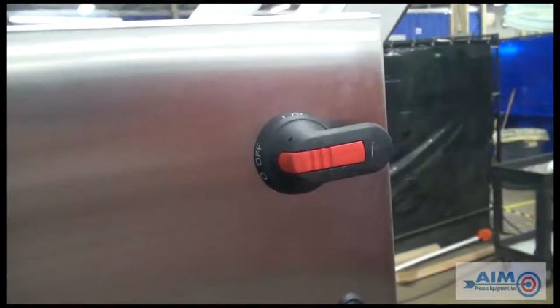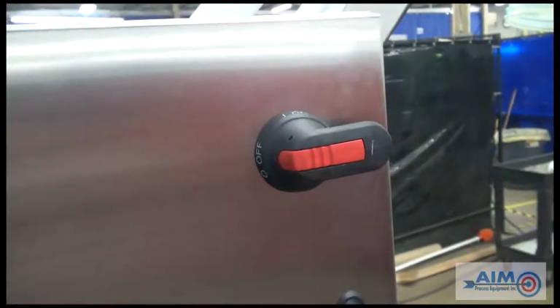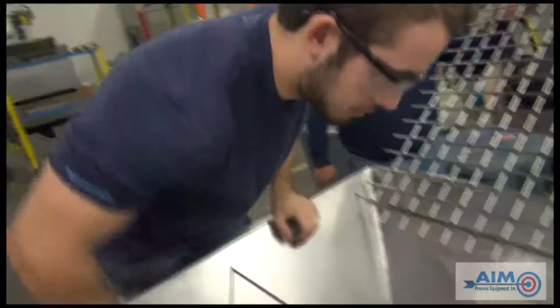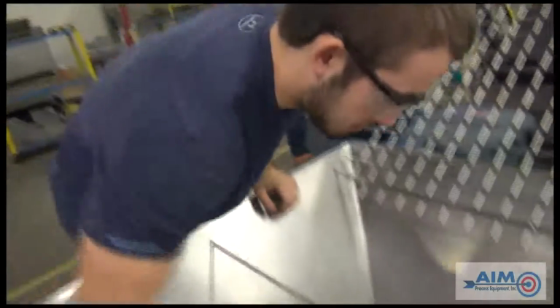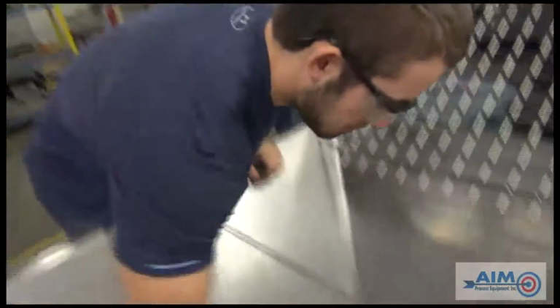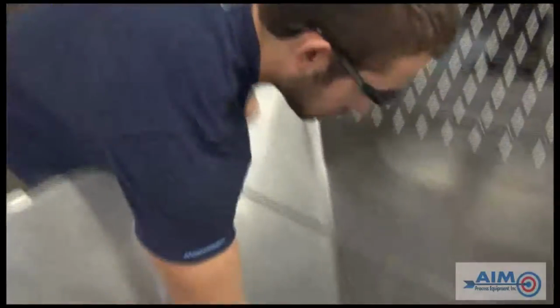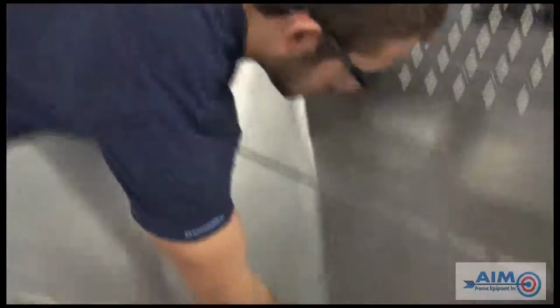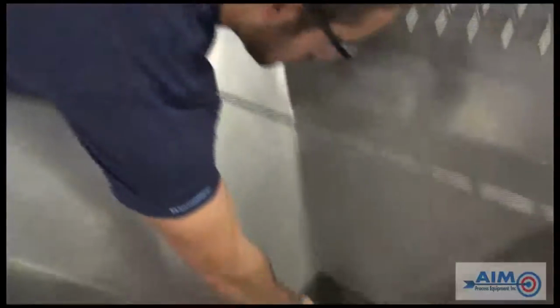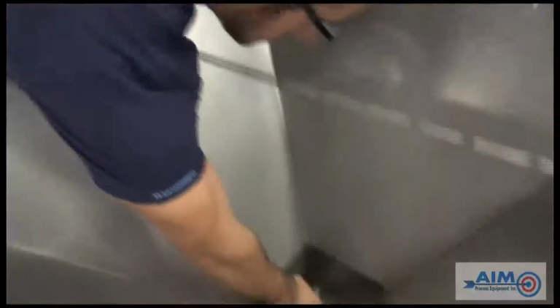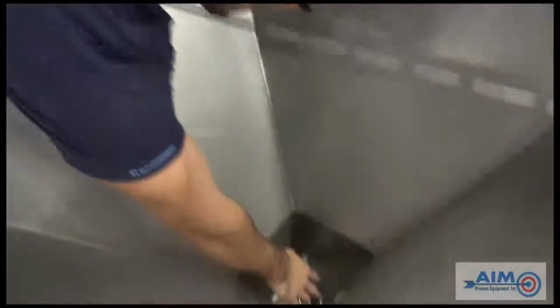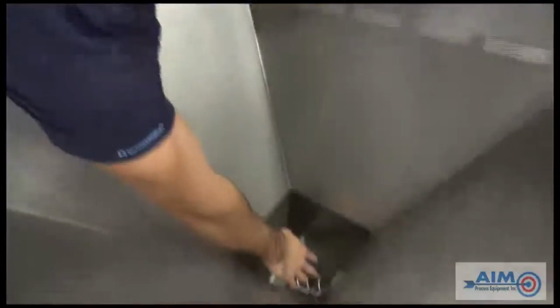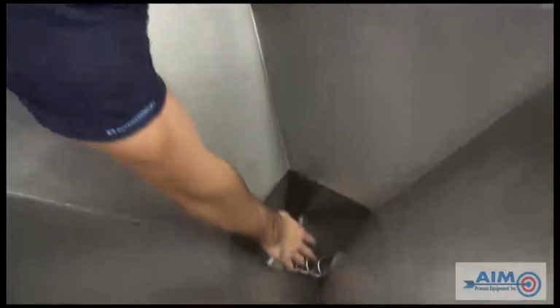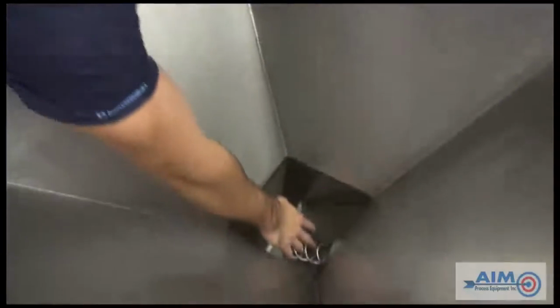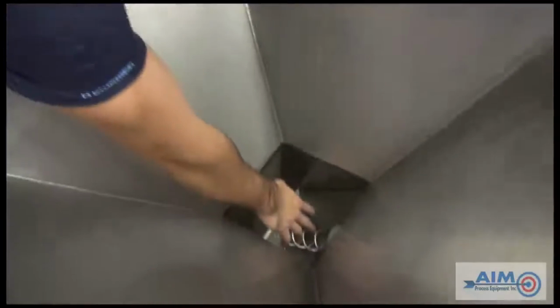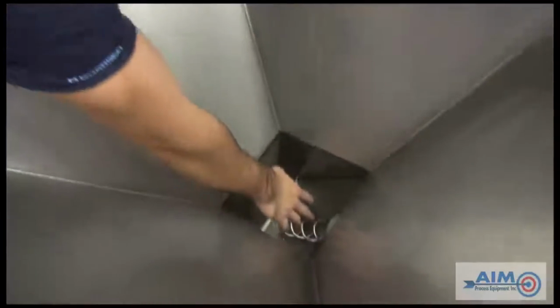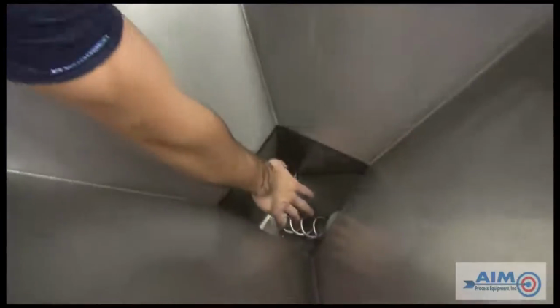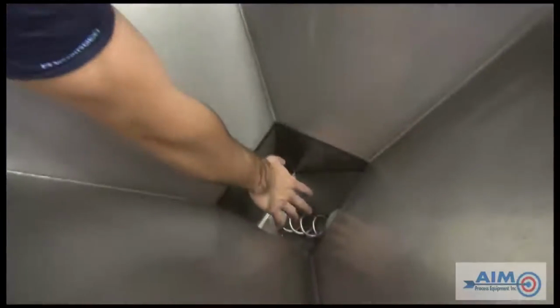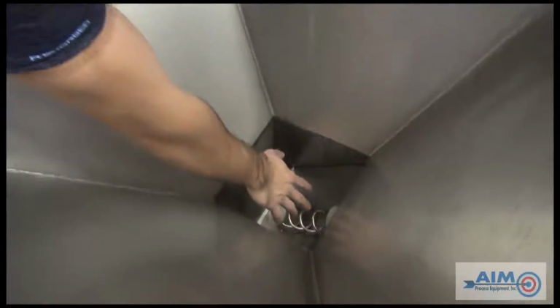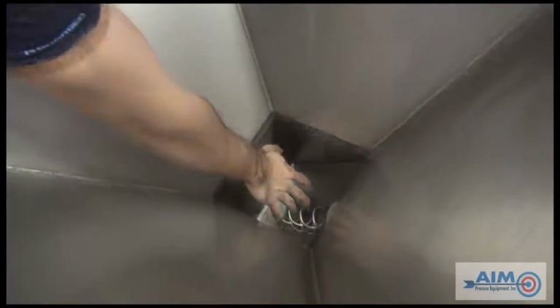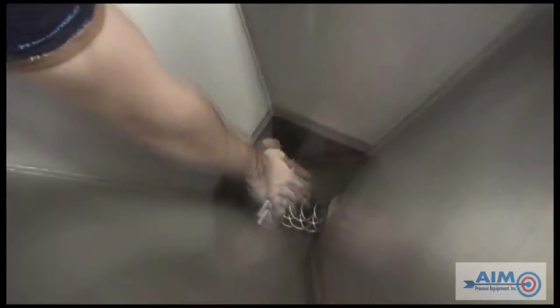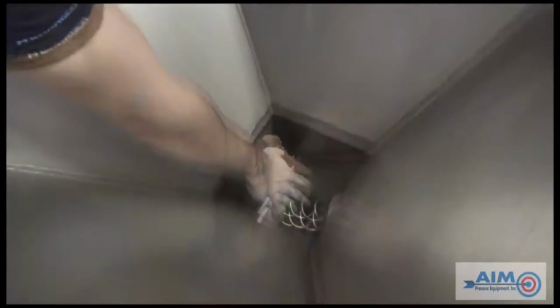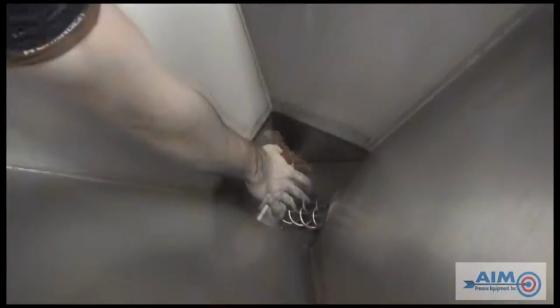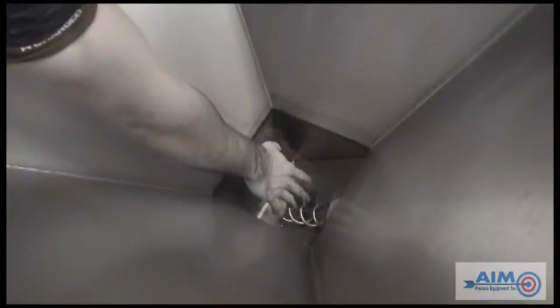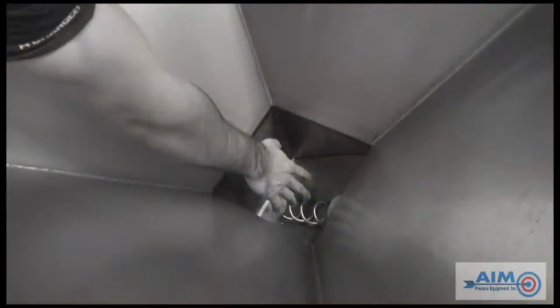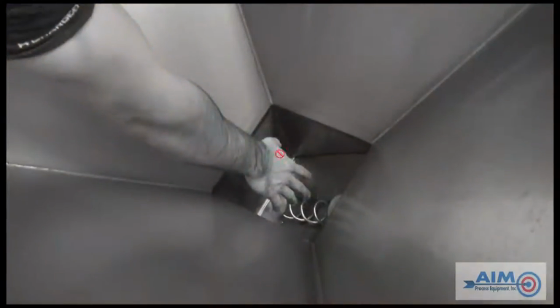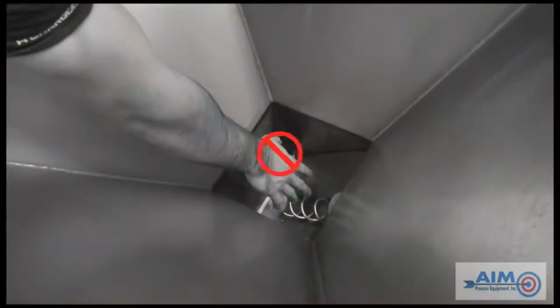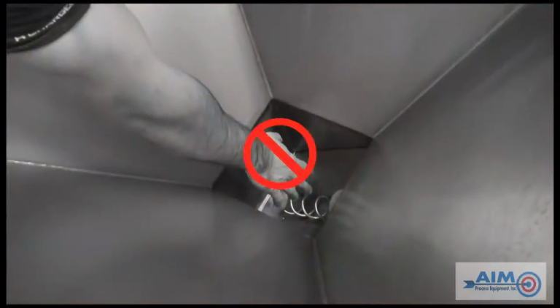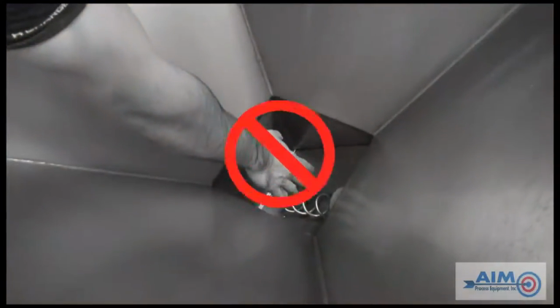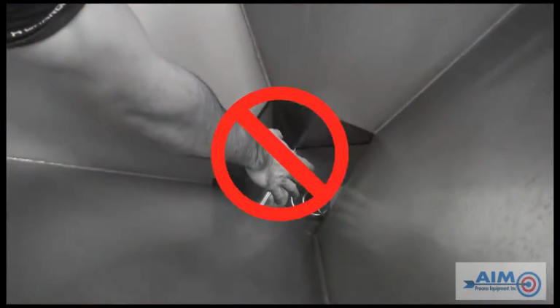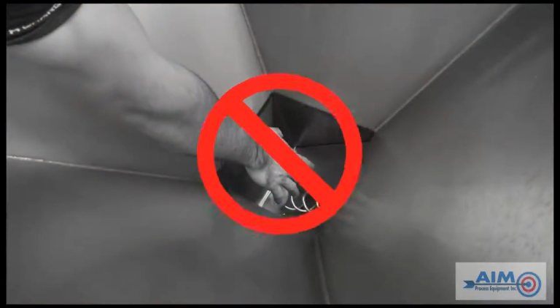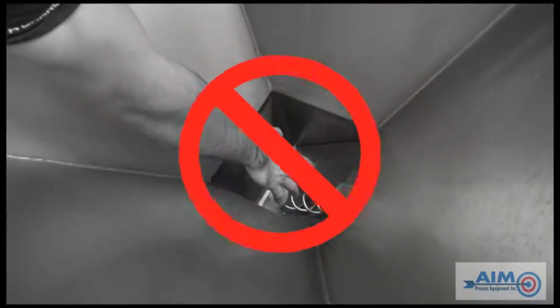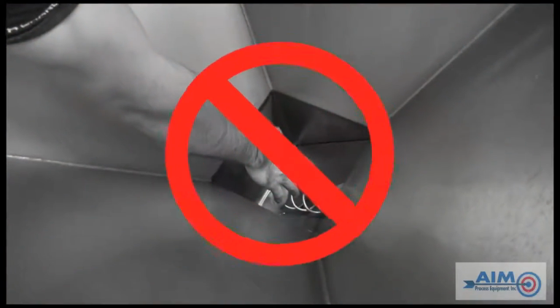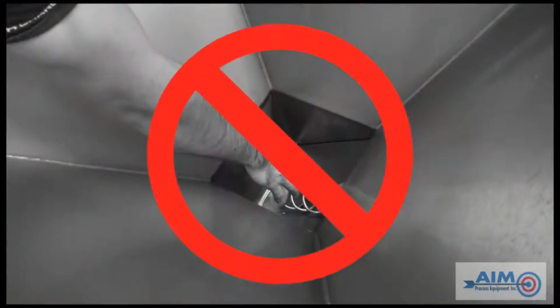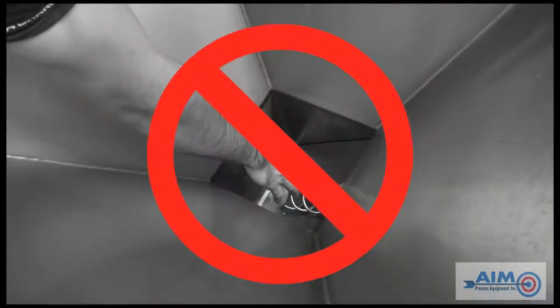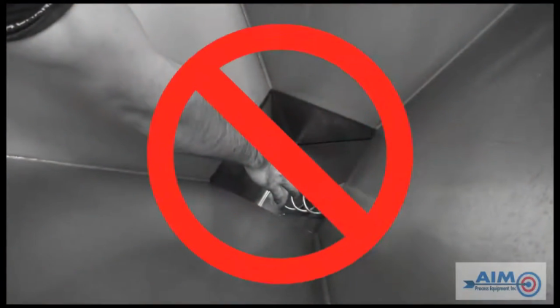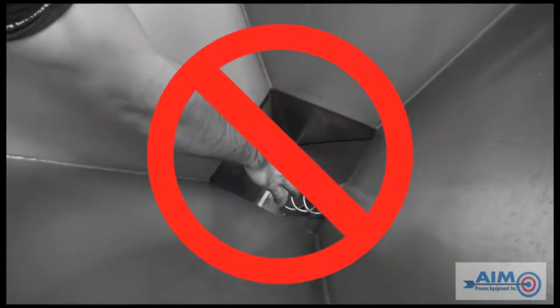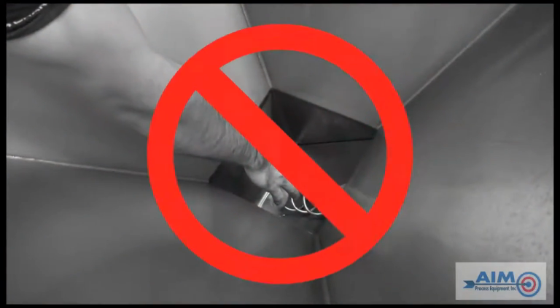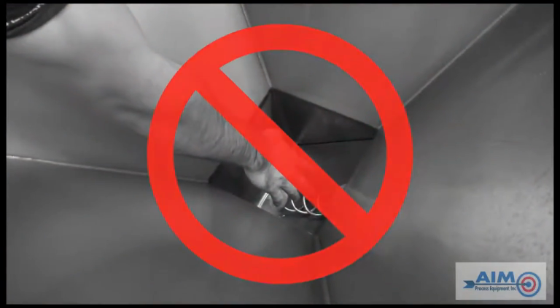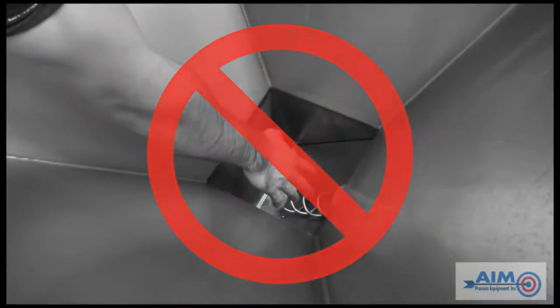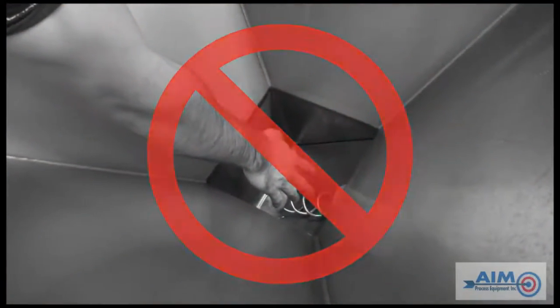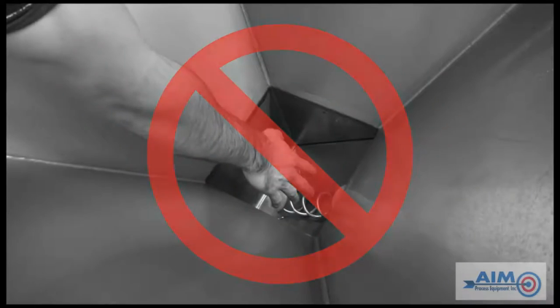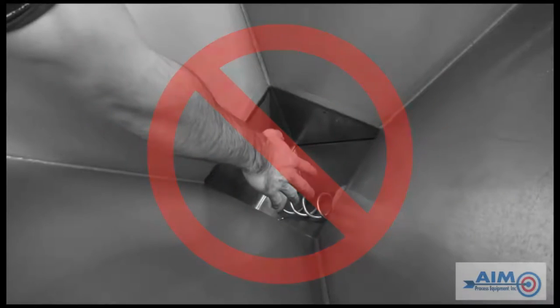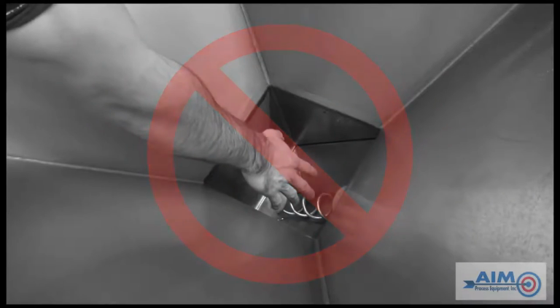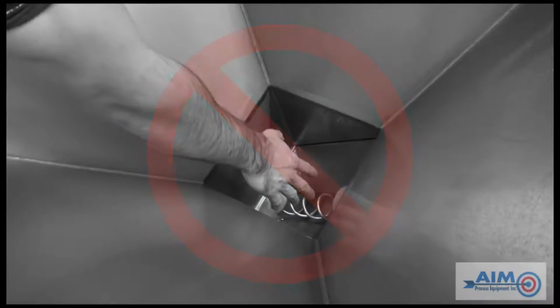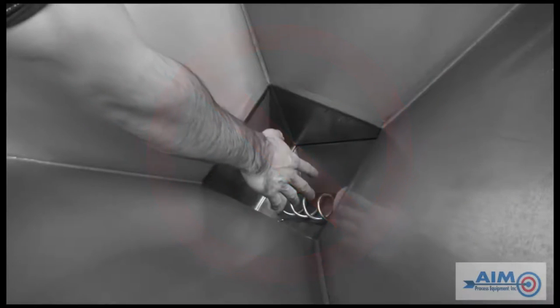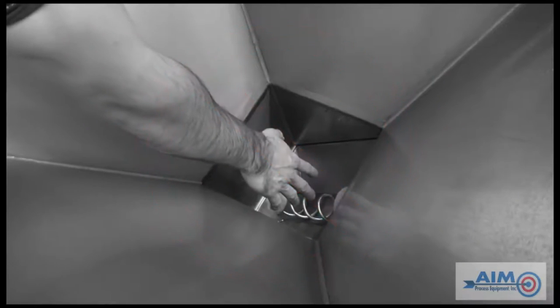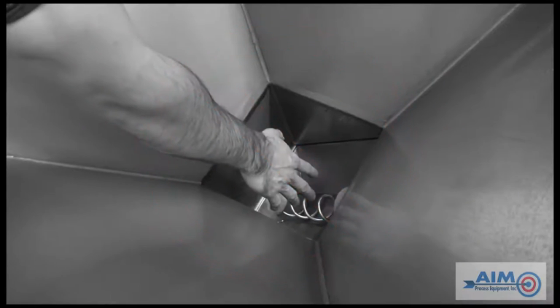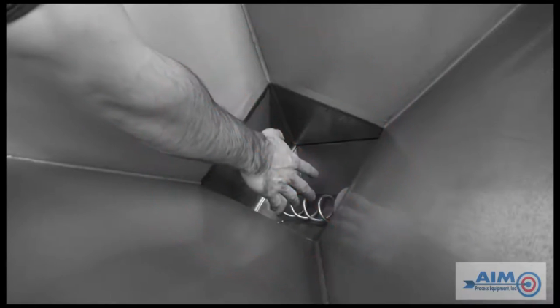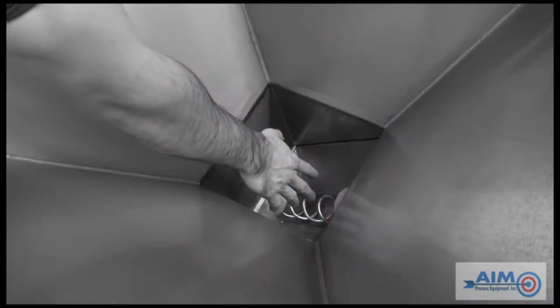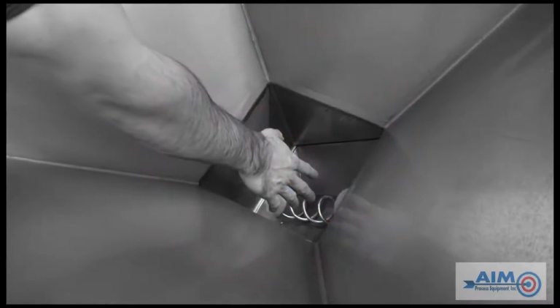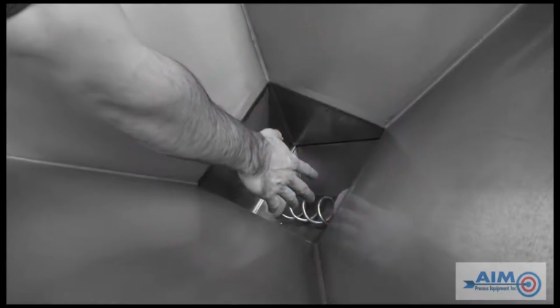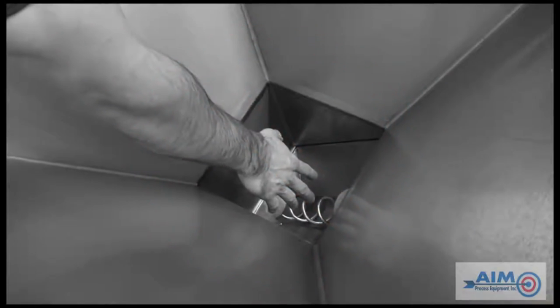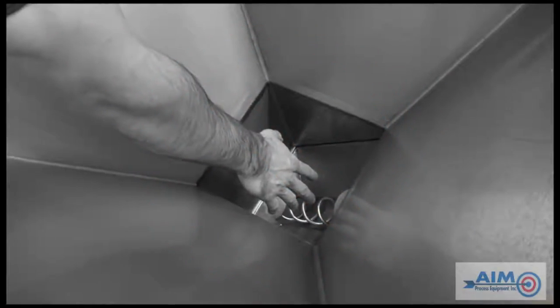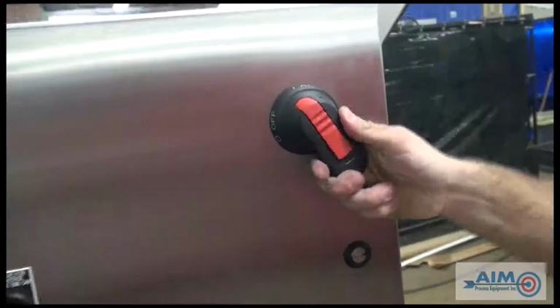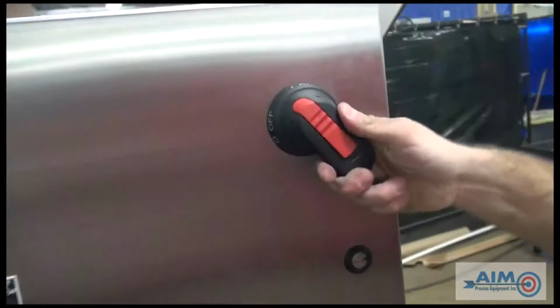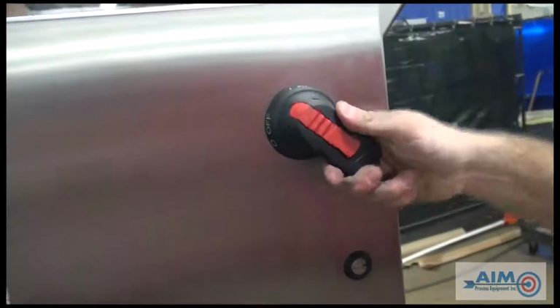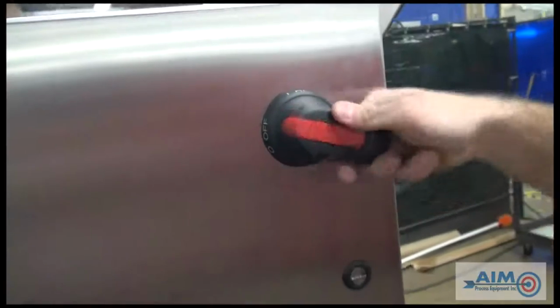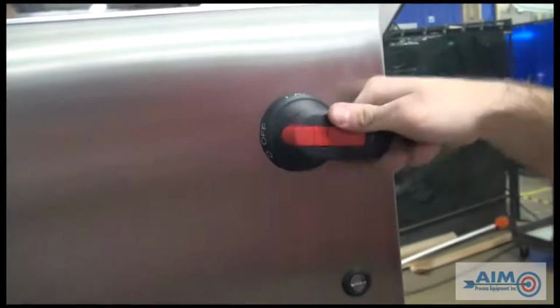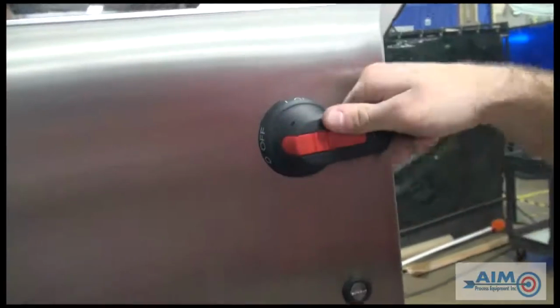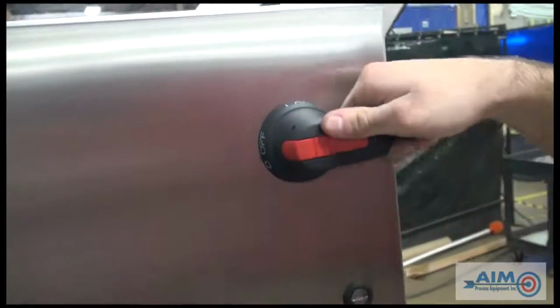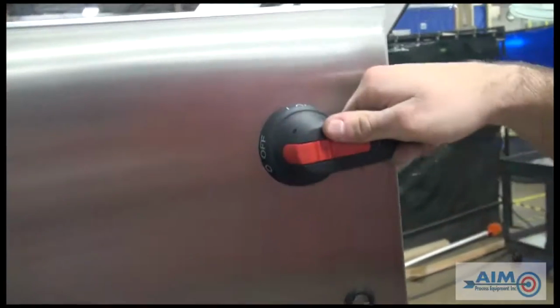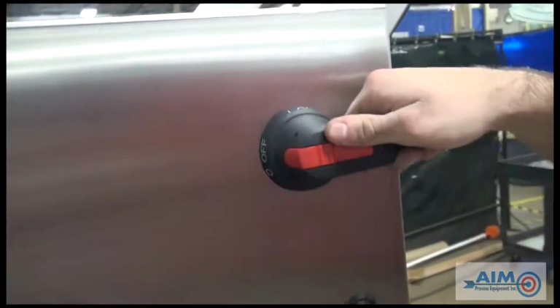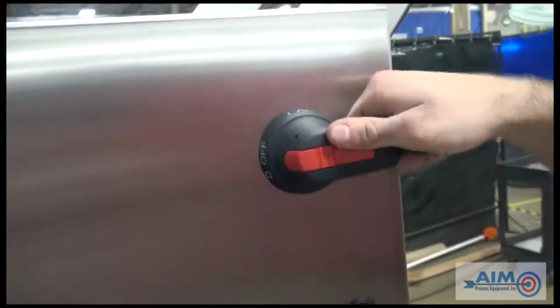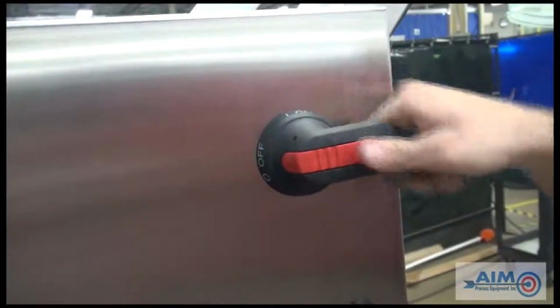Remember, never perform any maintenance on your conveyor unless the main power switch is placed in the off position.